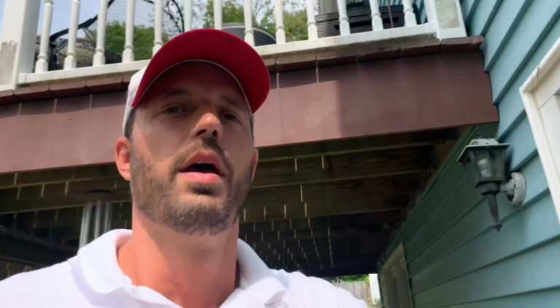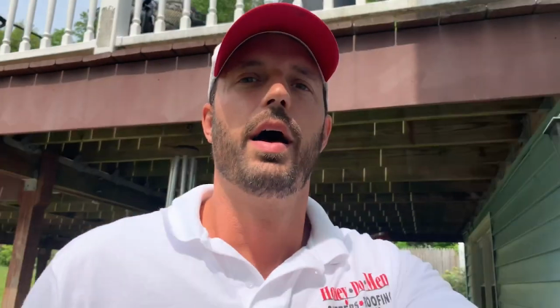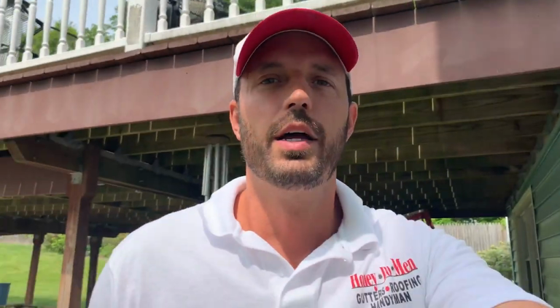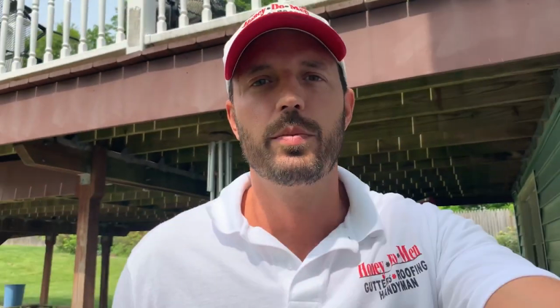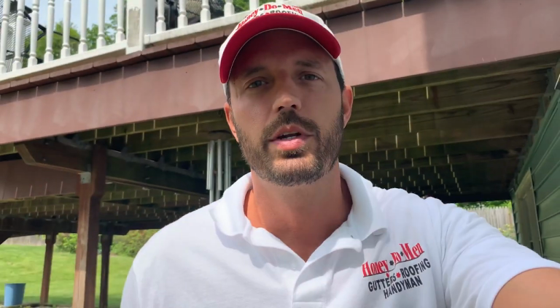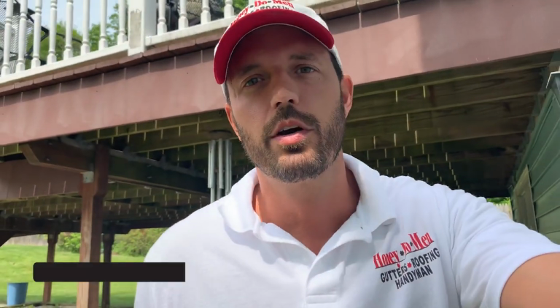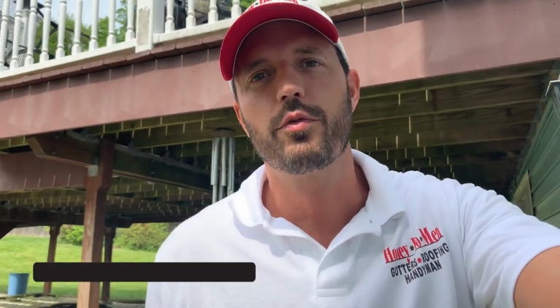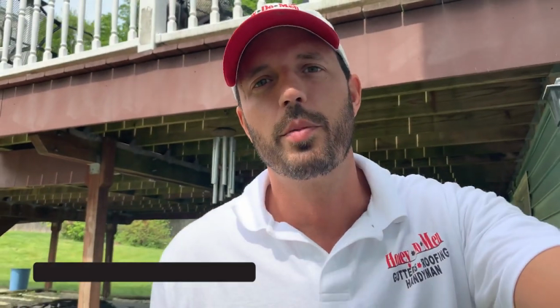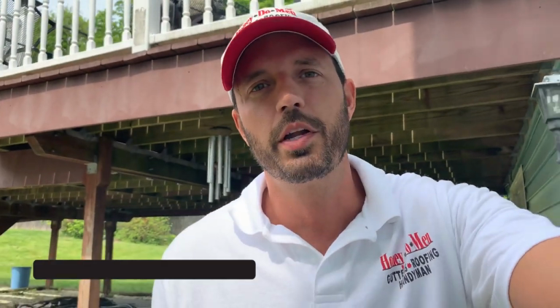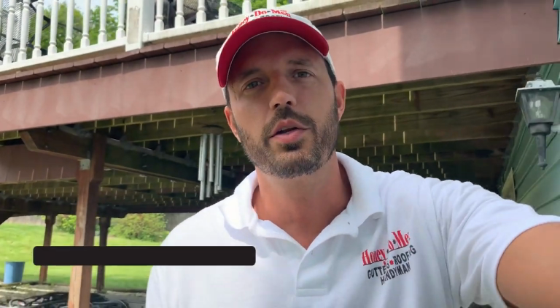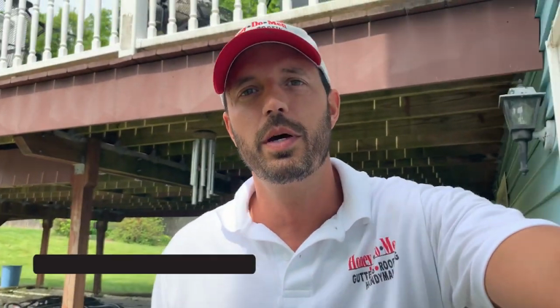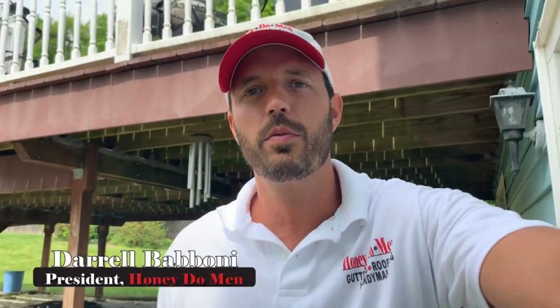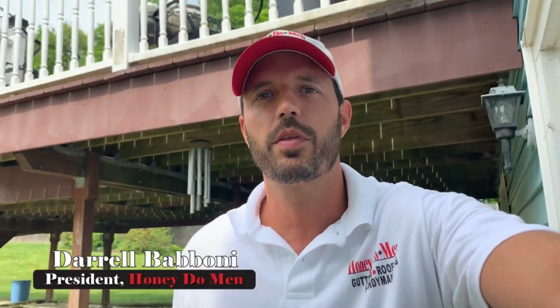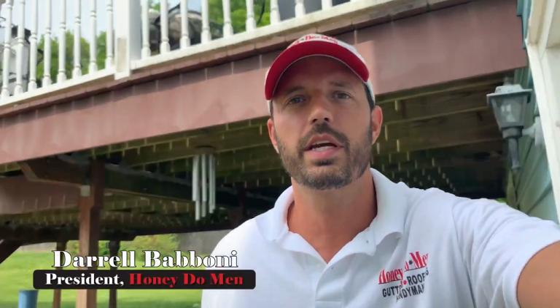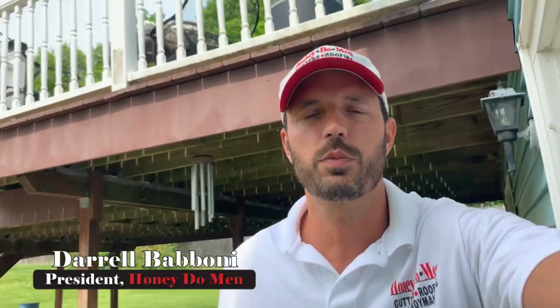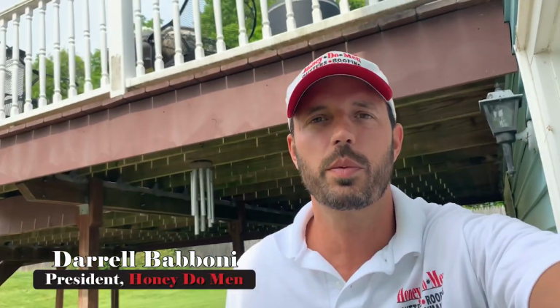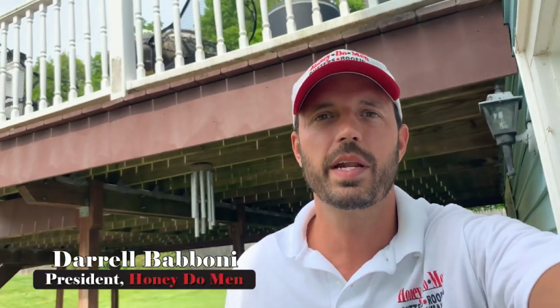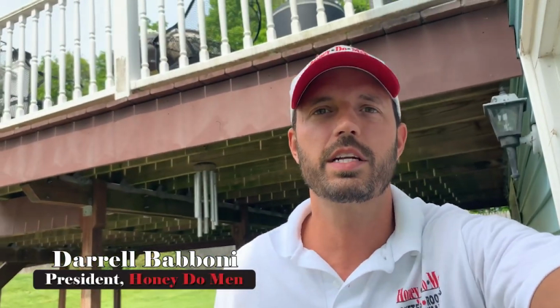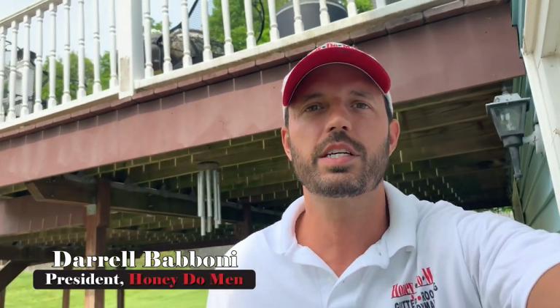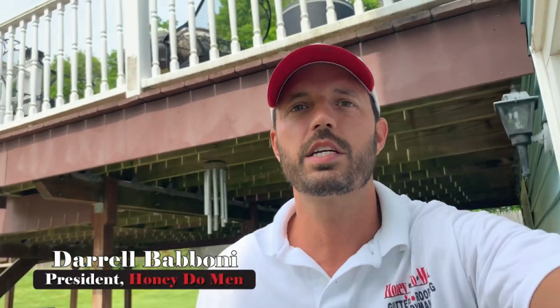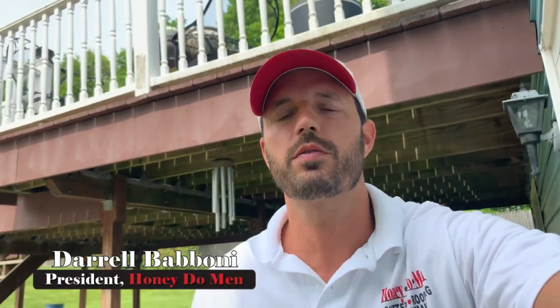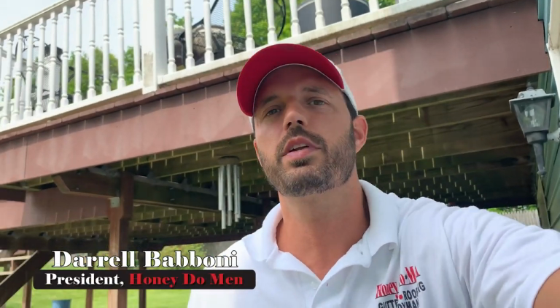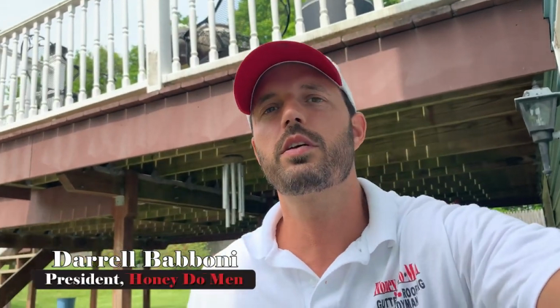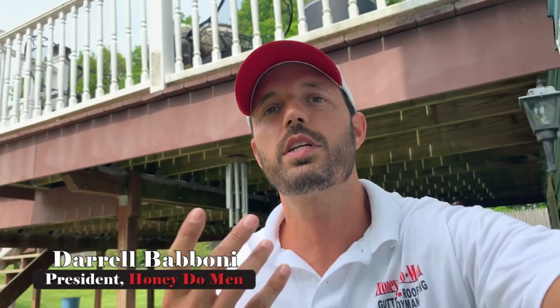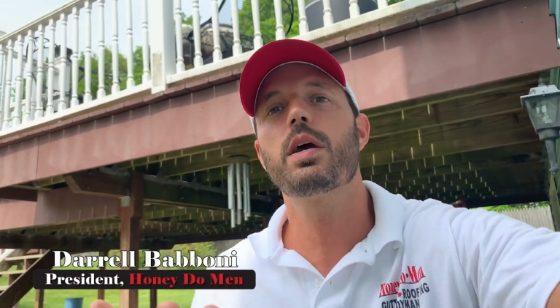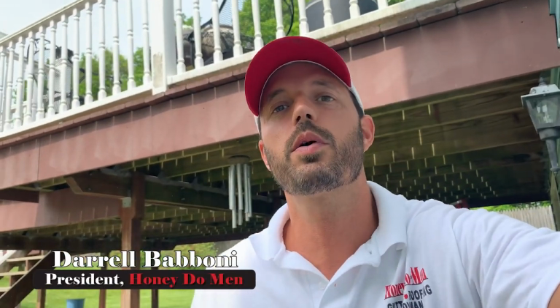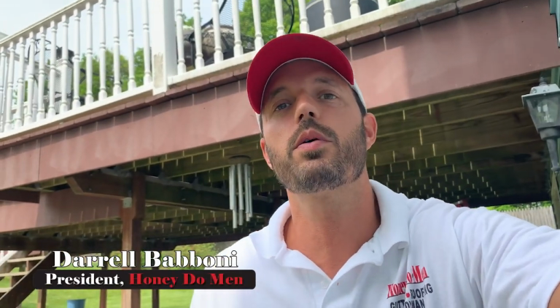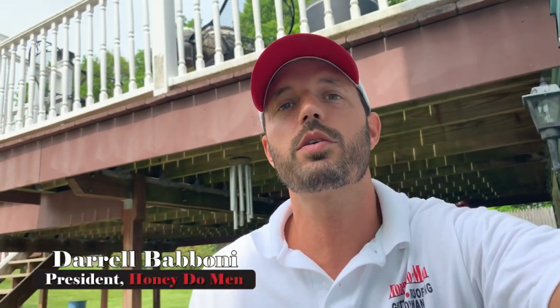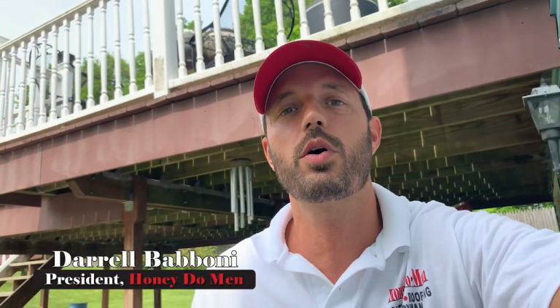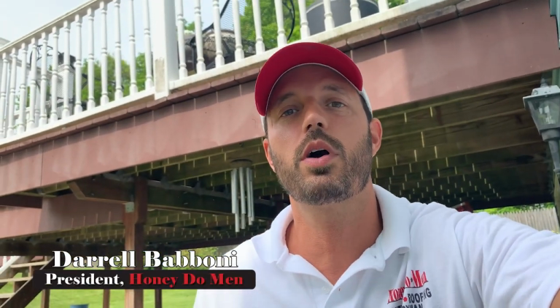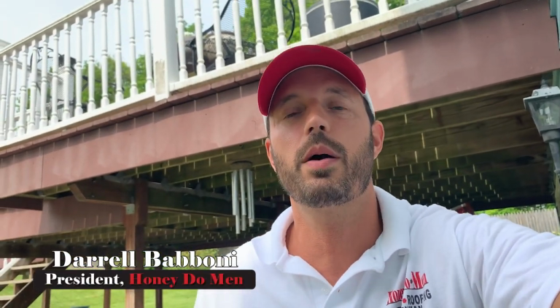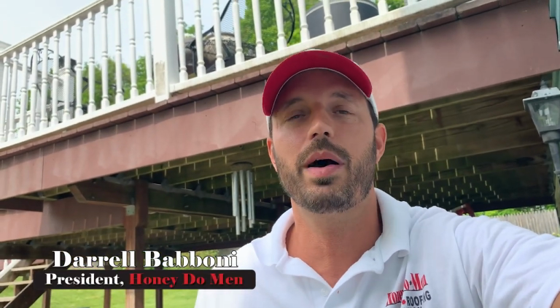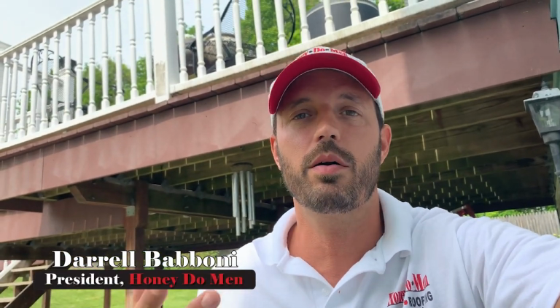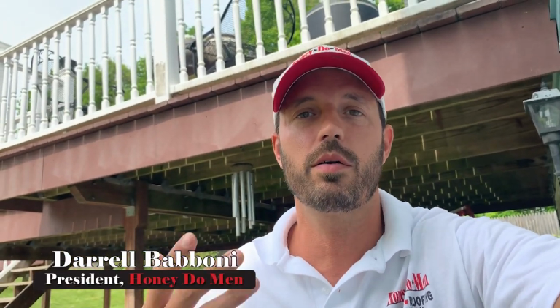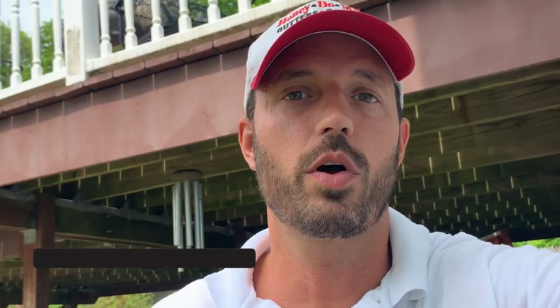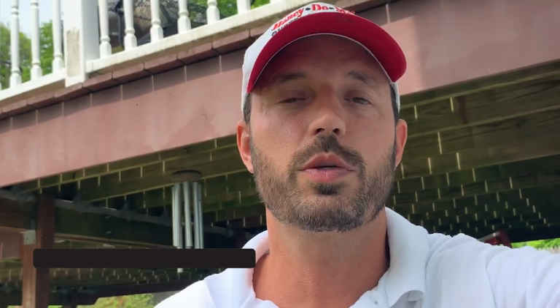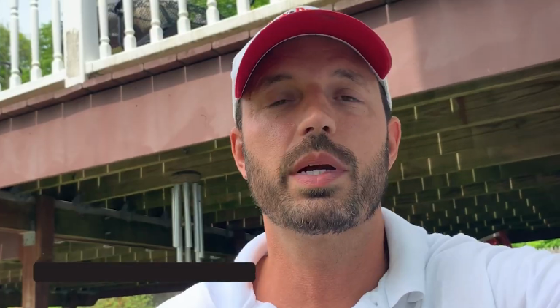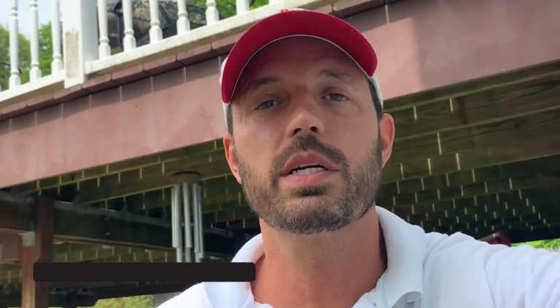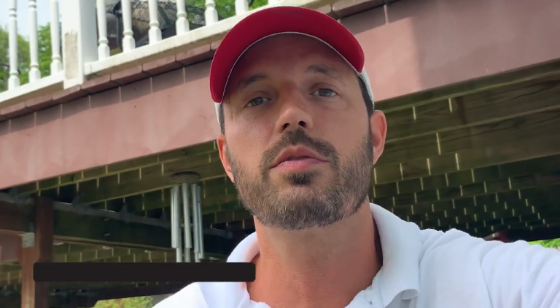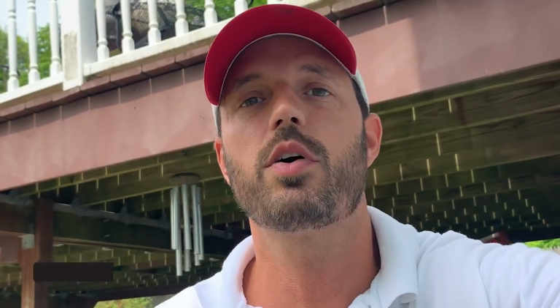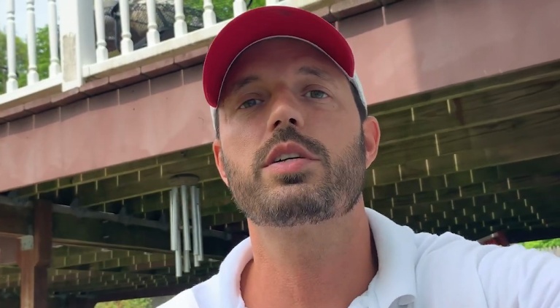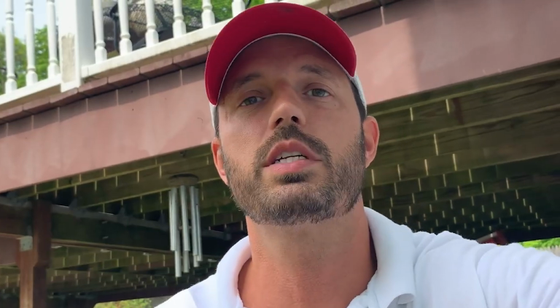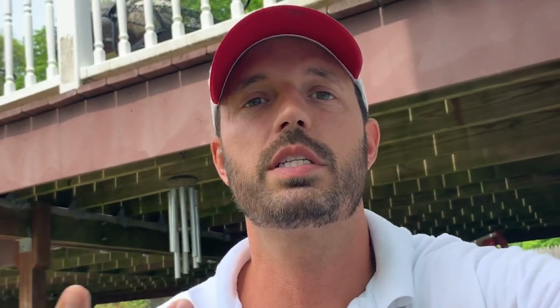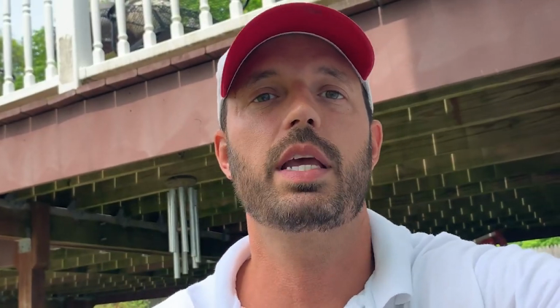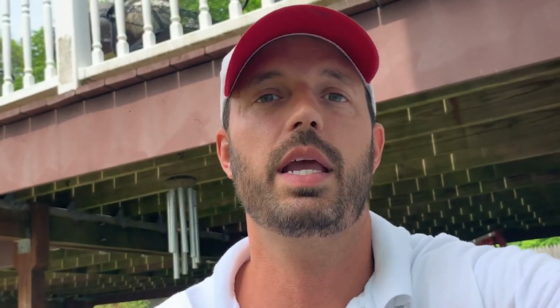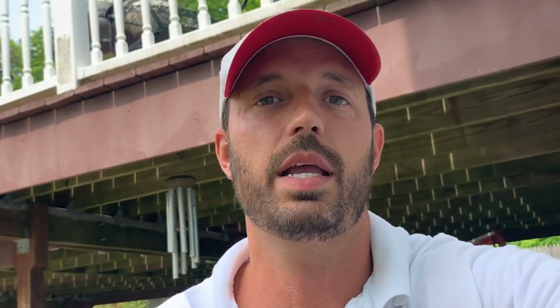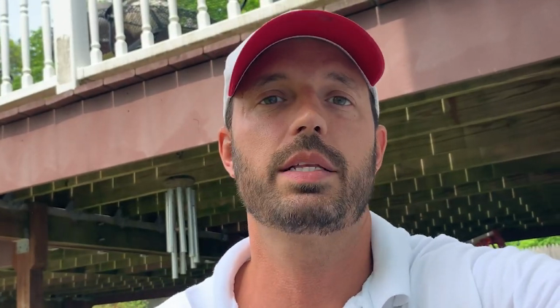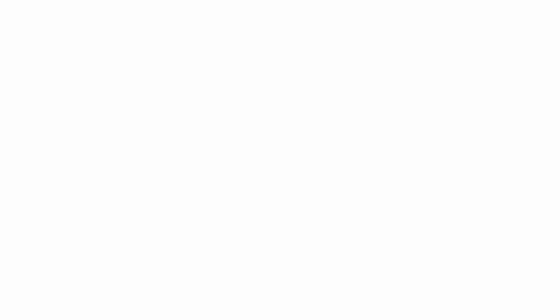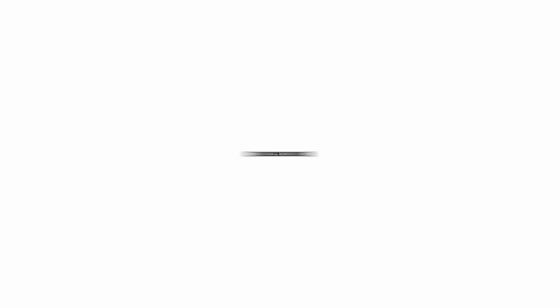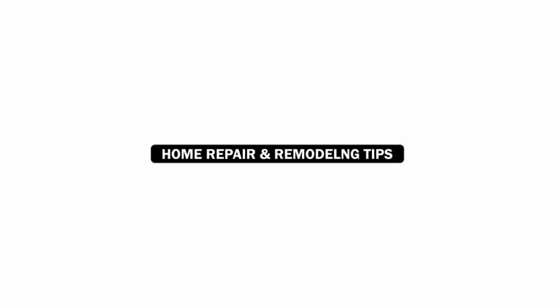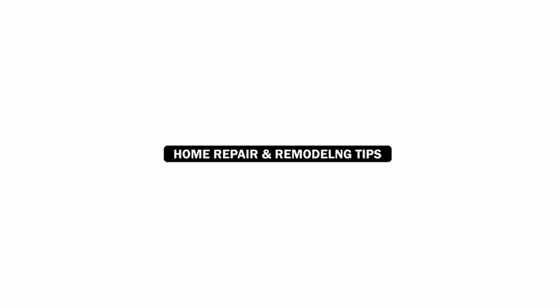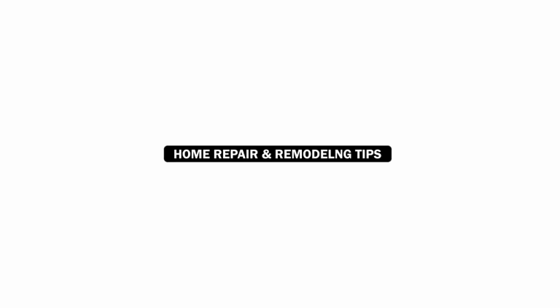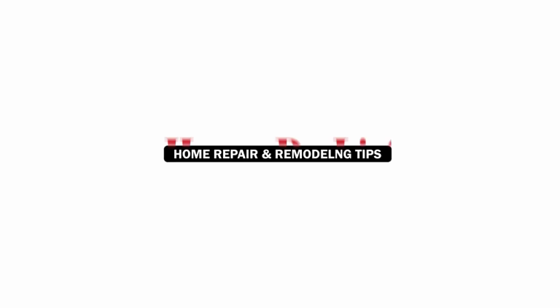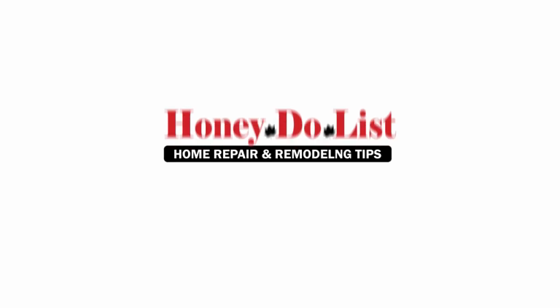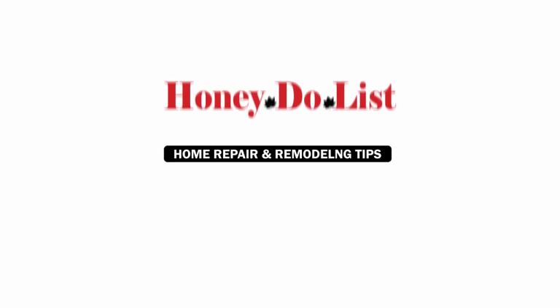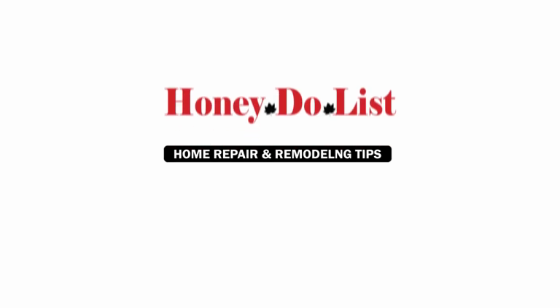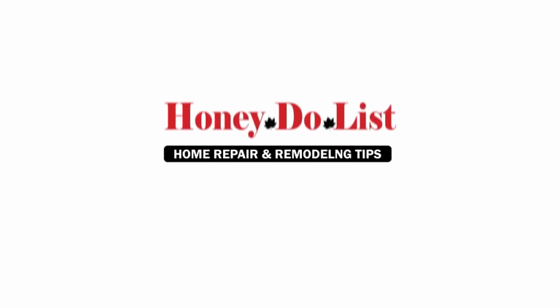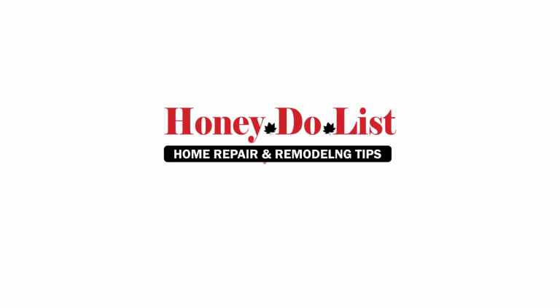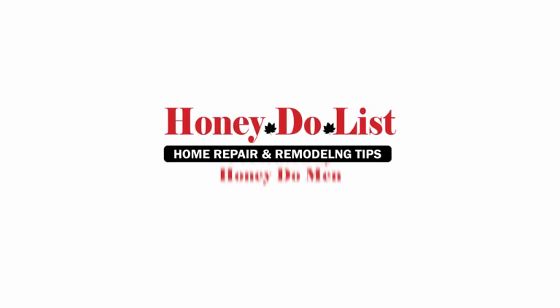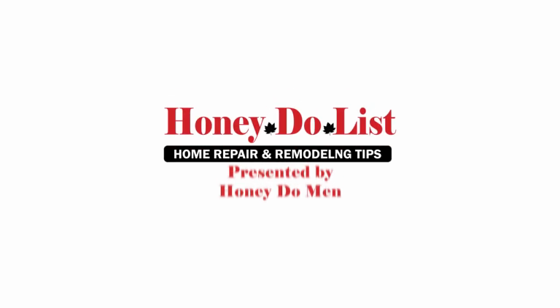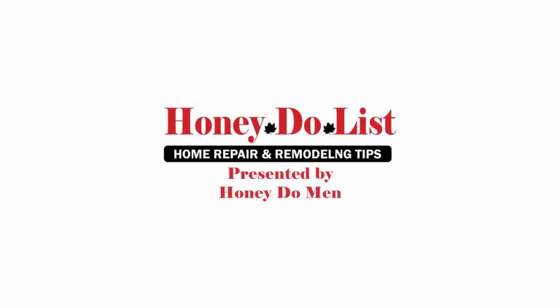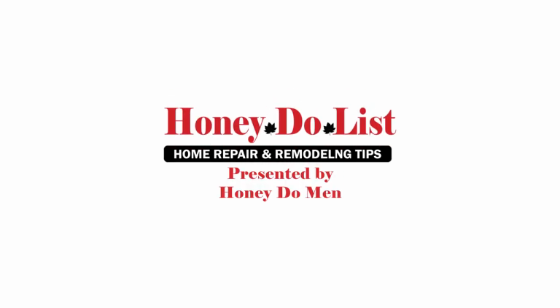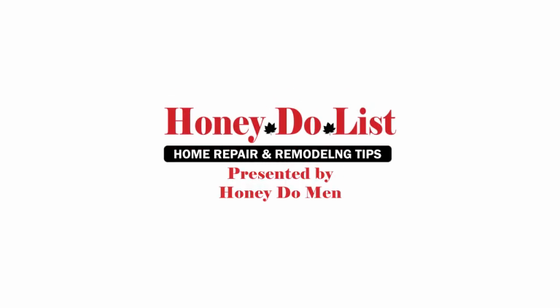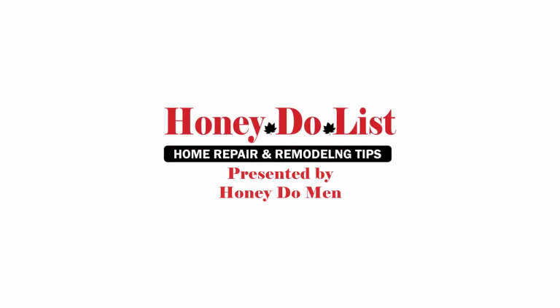Hi, I'm Daryl from Honeydew Handyman with the next One Man Educational video. Today we're going to talk about water spigots, faucets, and some repair options you might have.